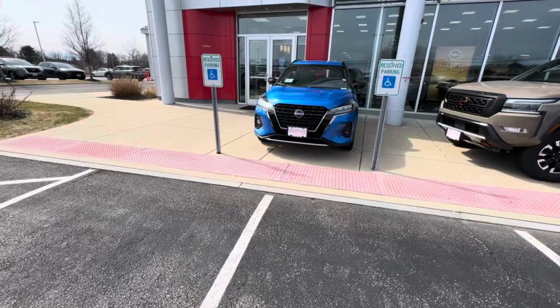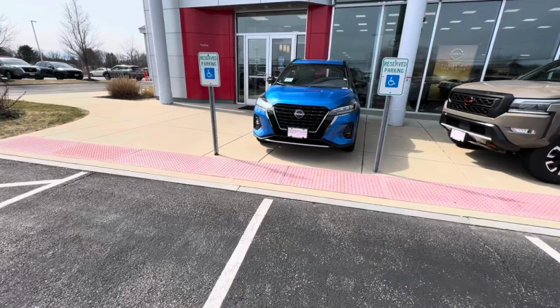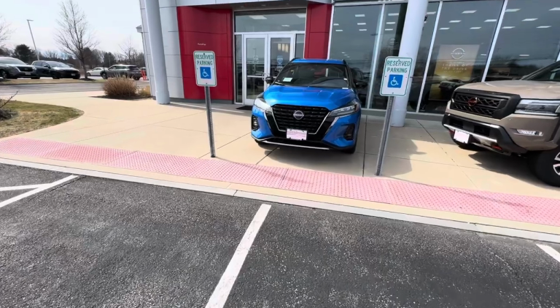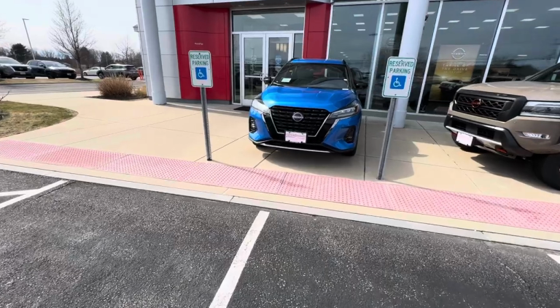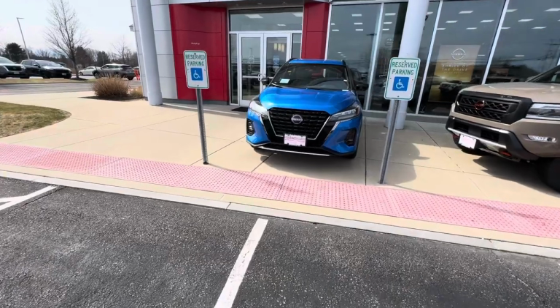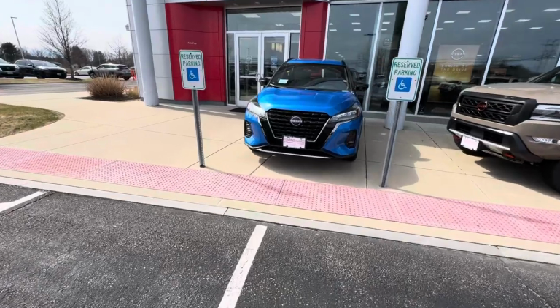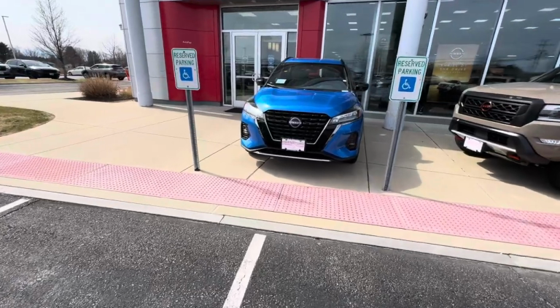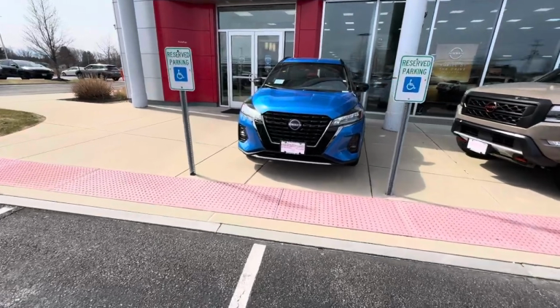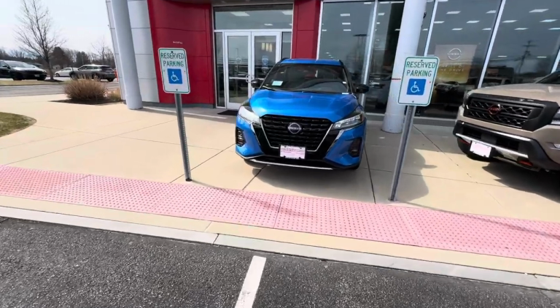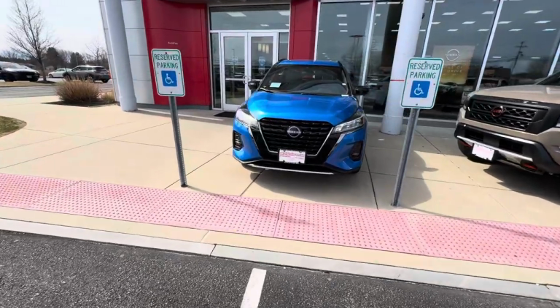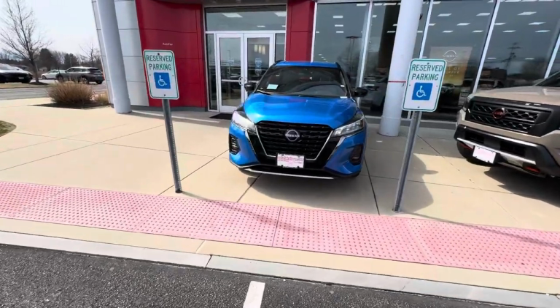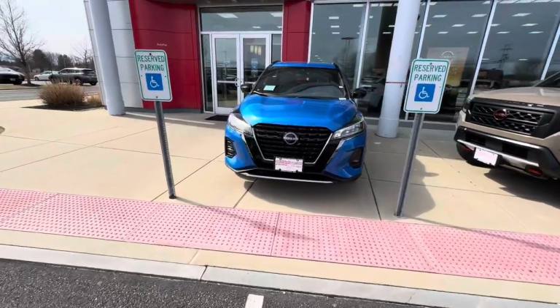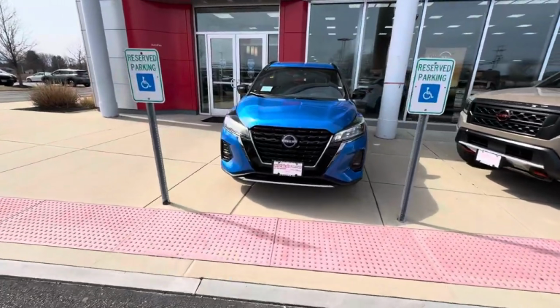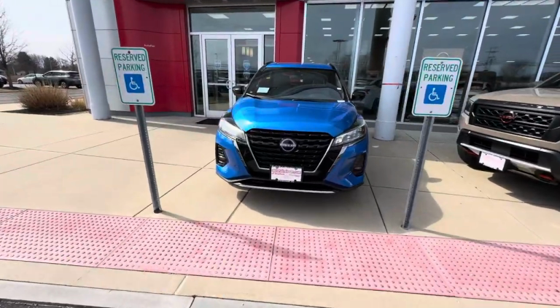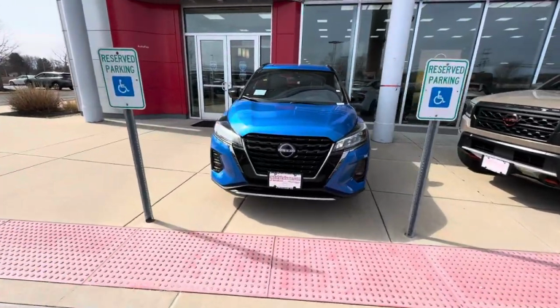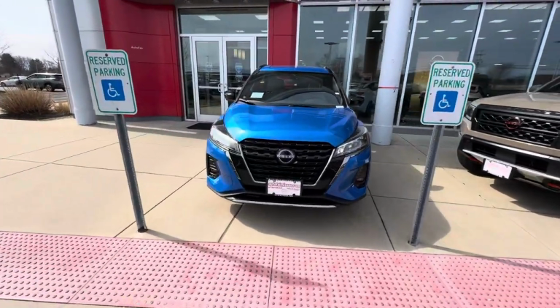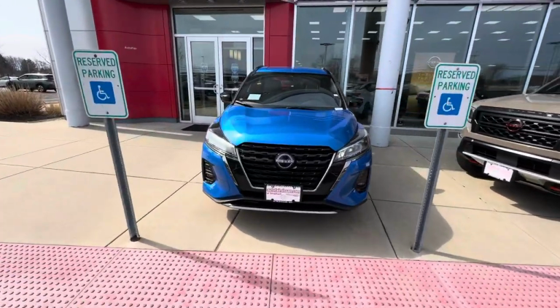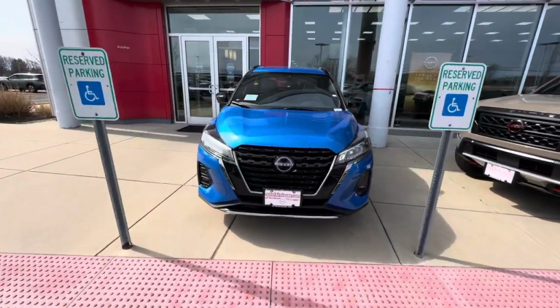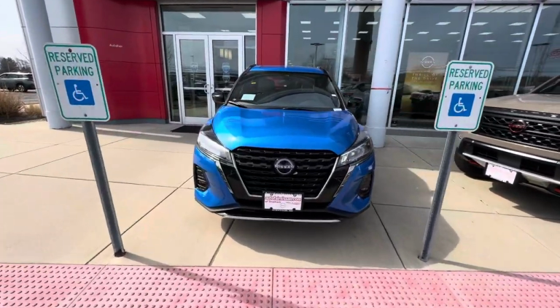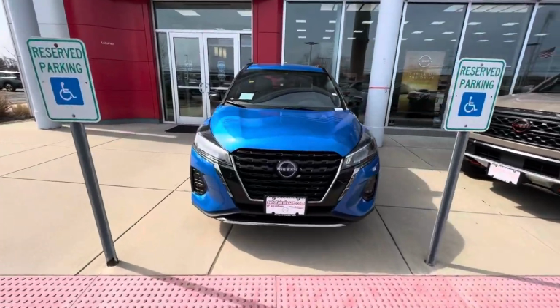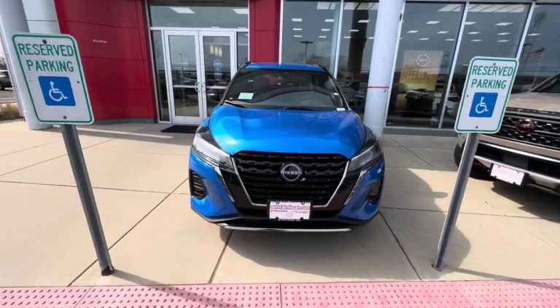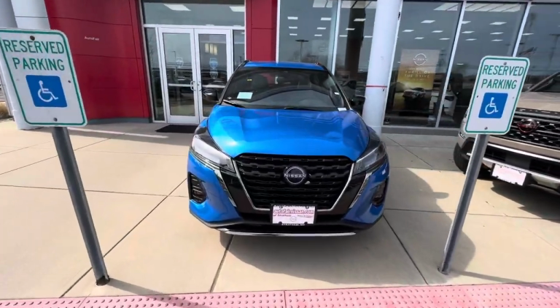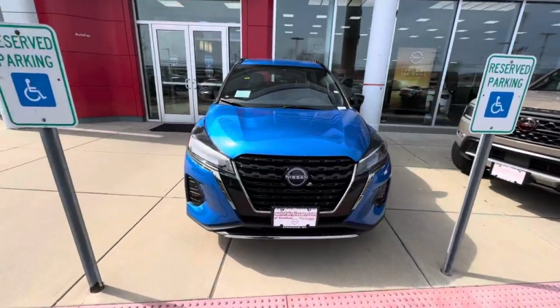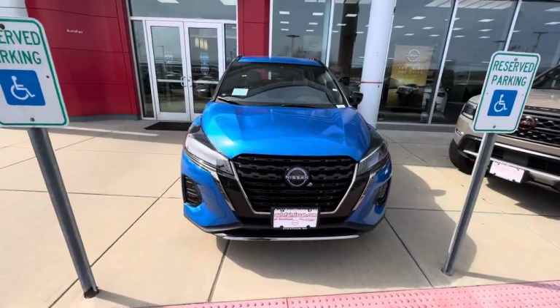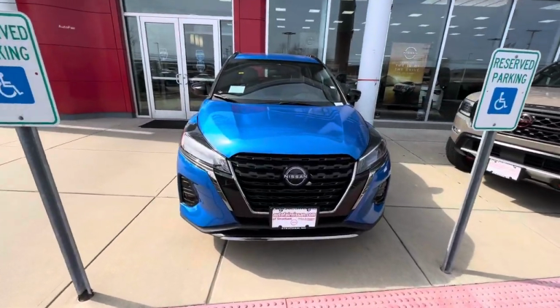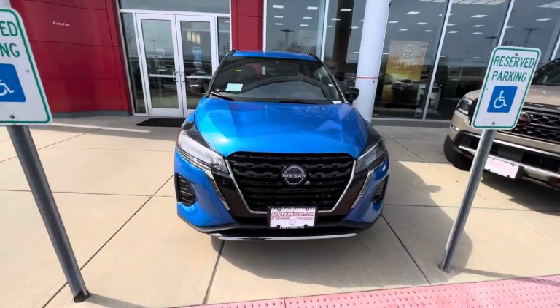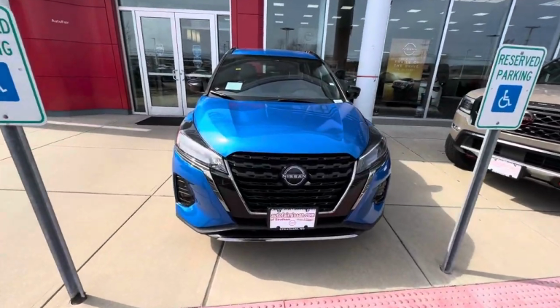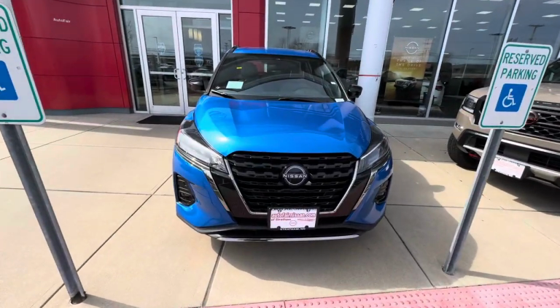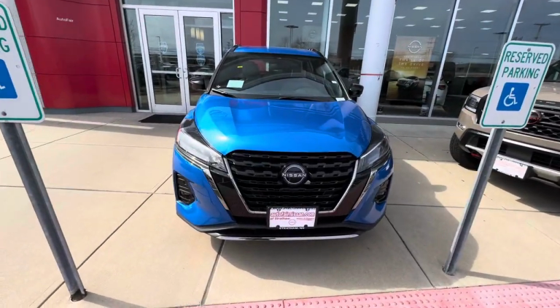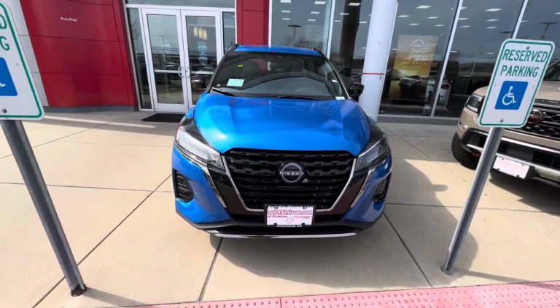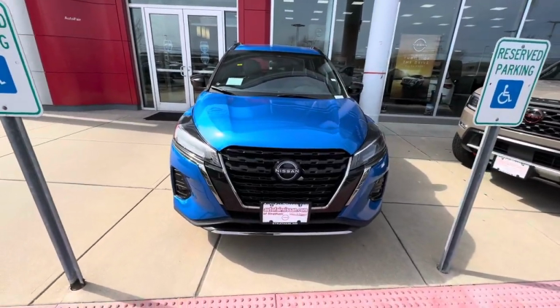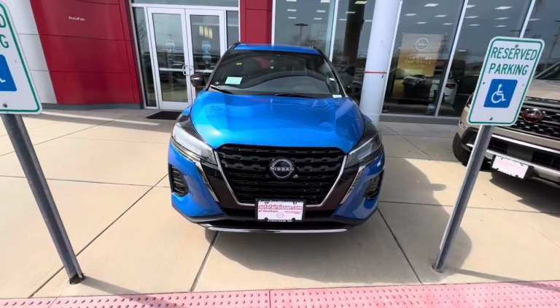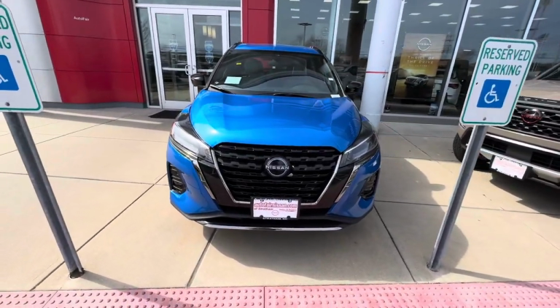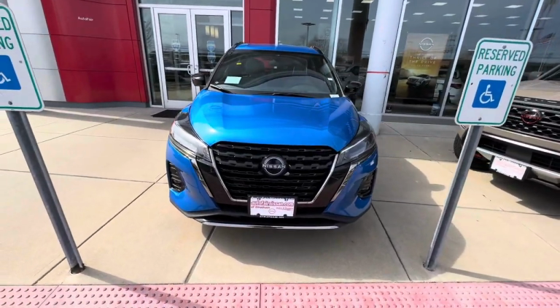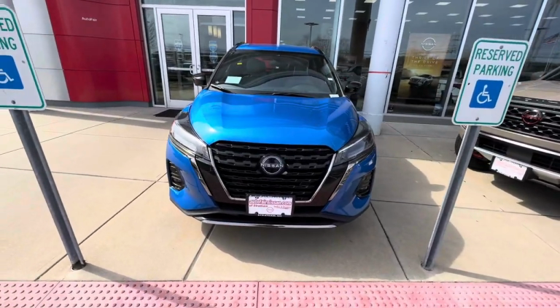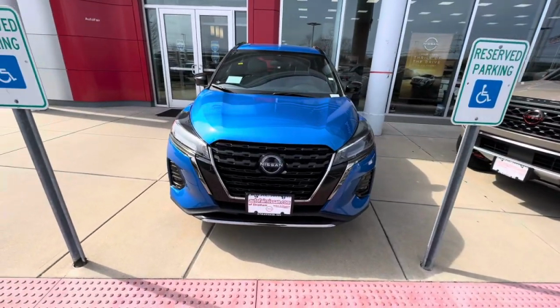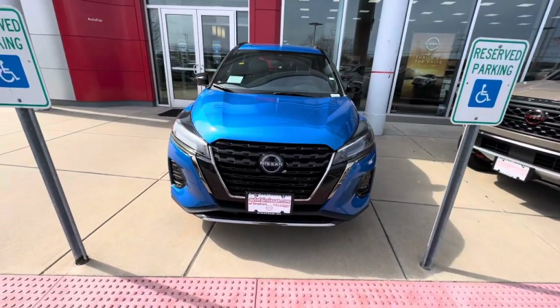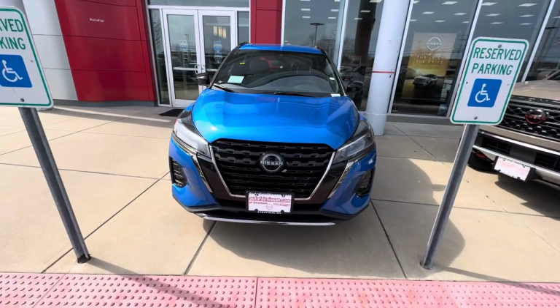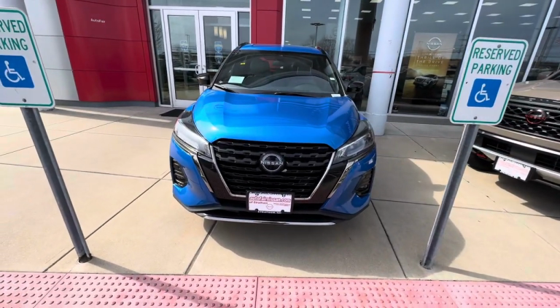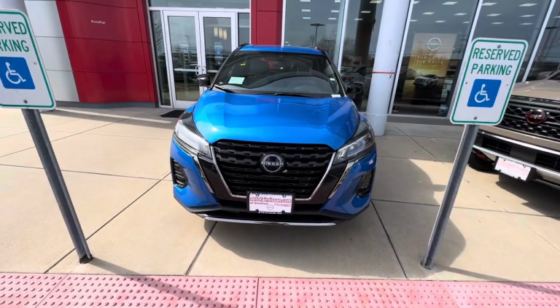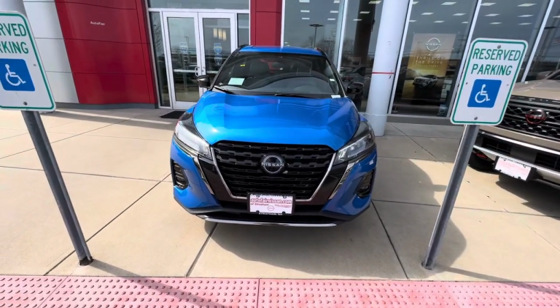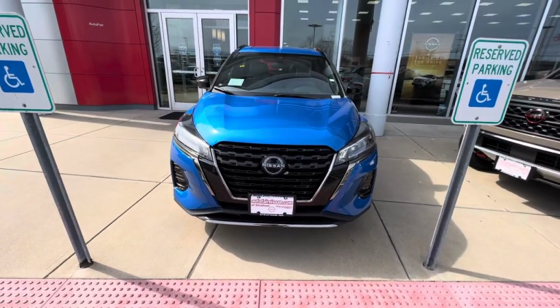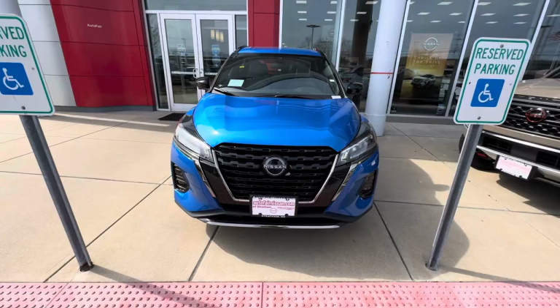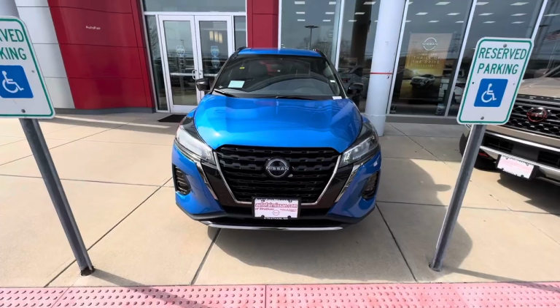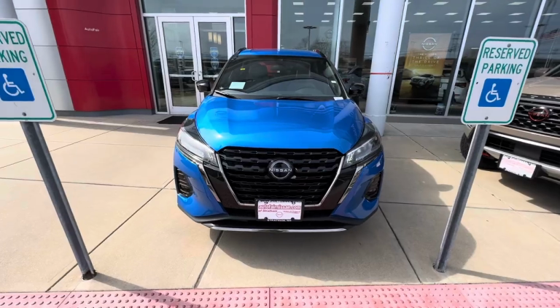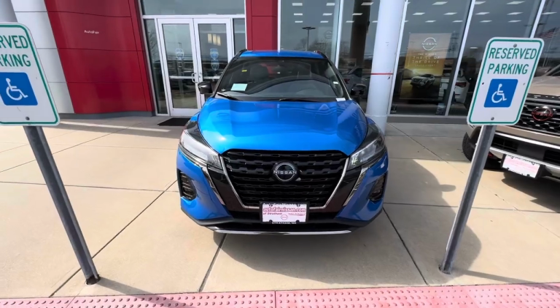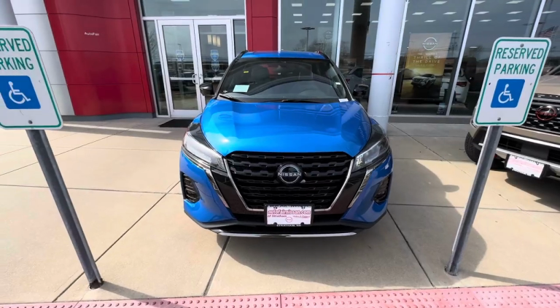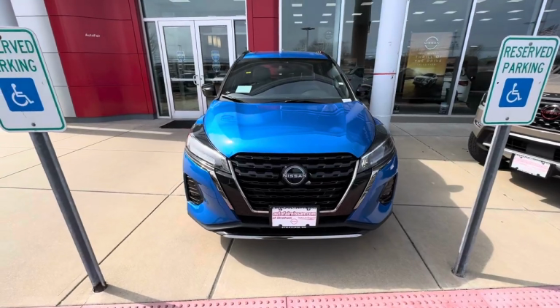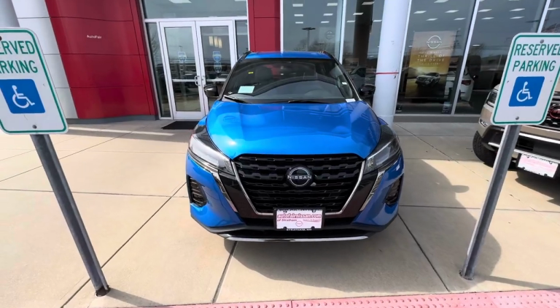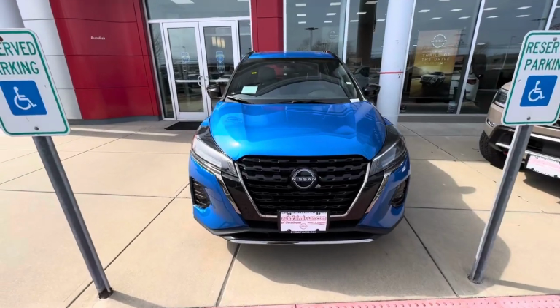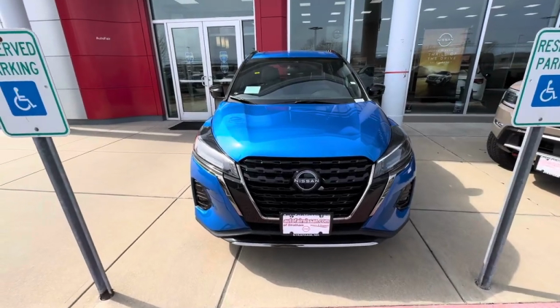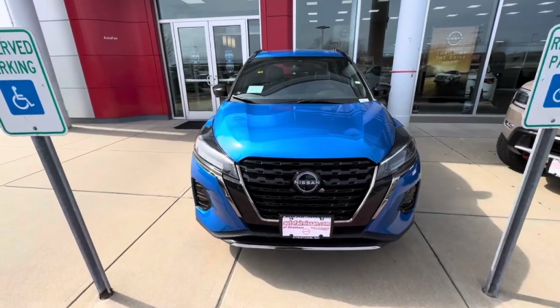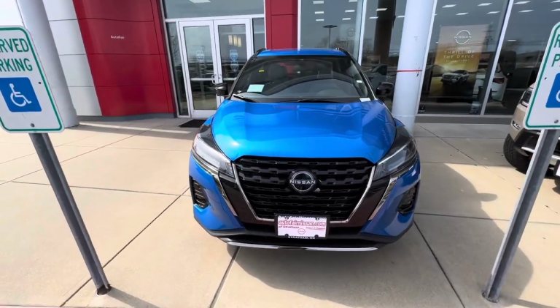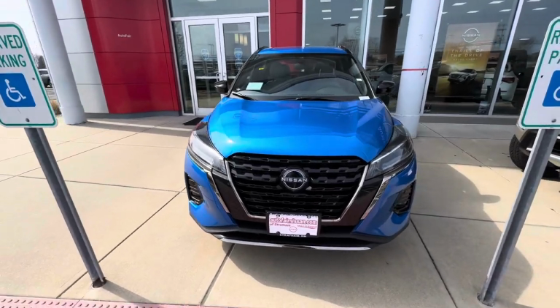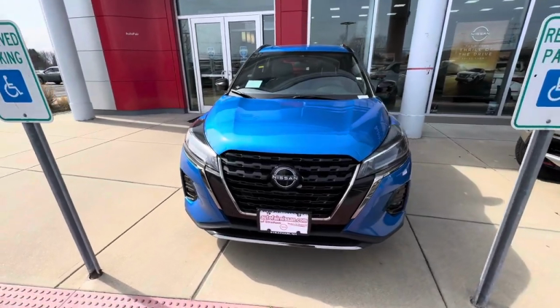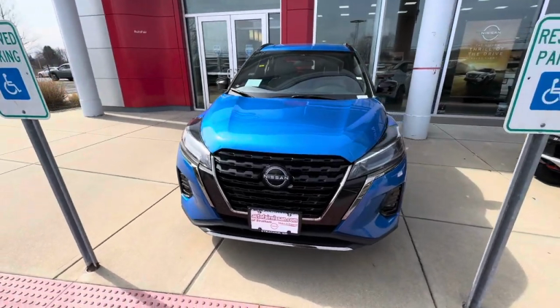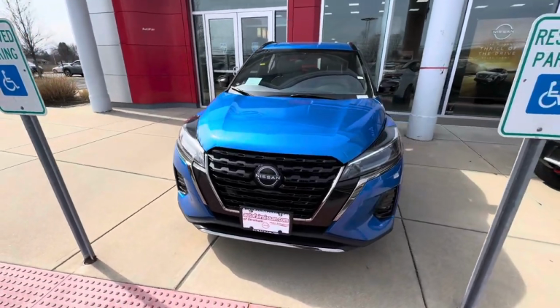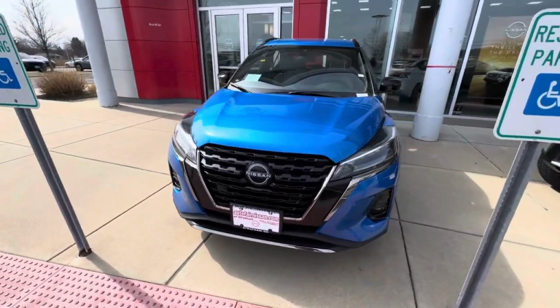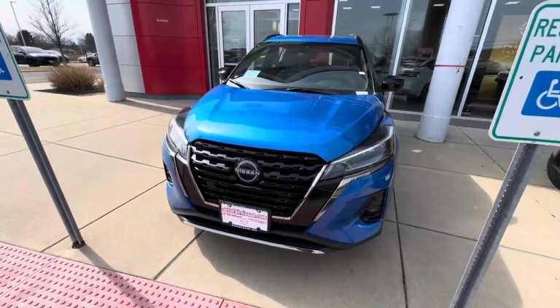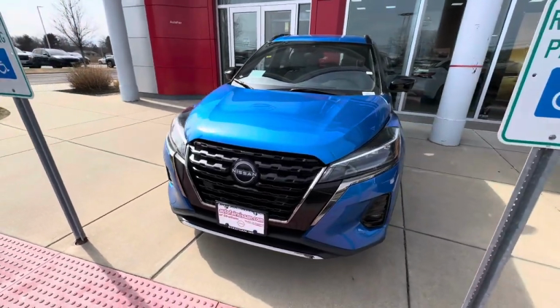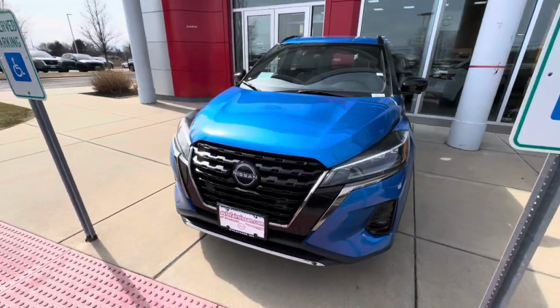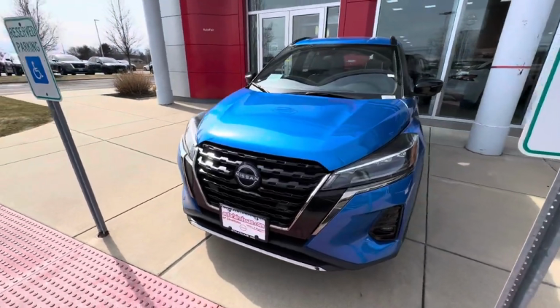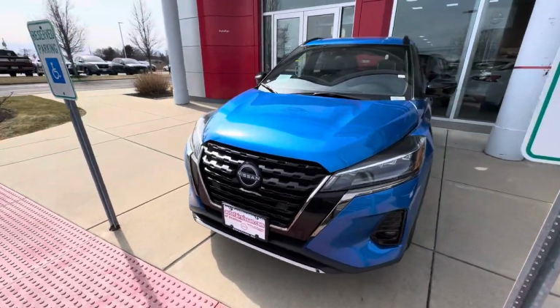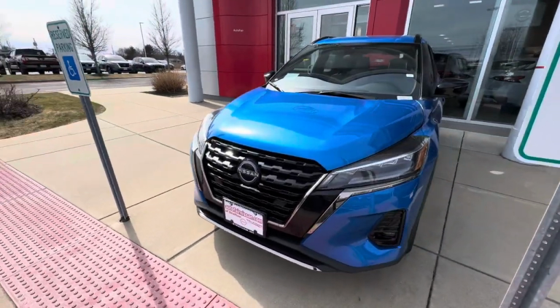Hey, this is Rodney over at AutoFair Nissan in Stratham, New Hampshire, and this is a 2024 Nissan Kicks SR.